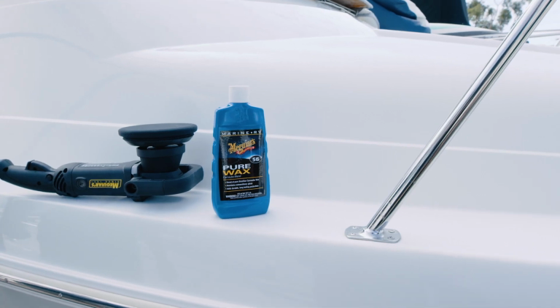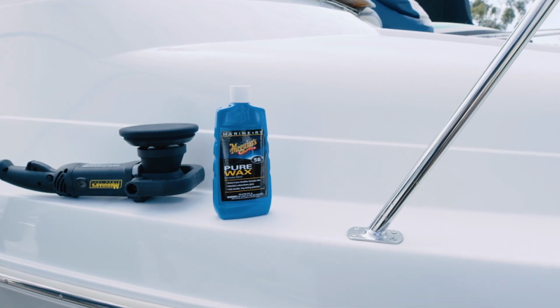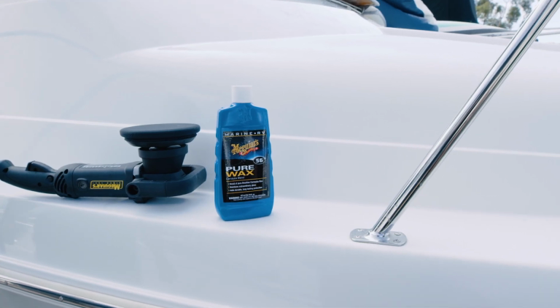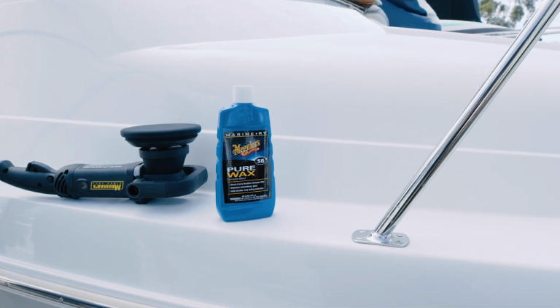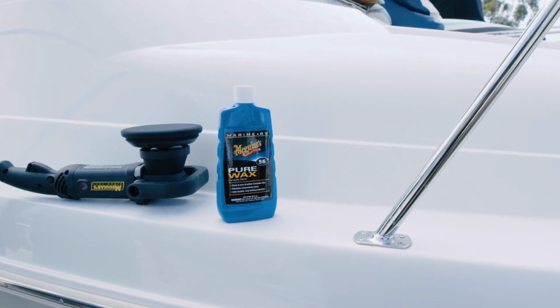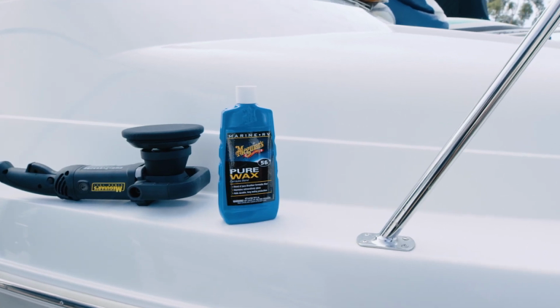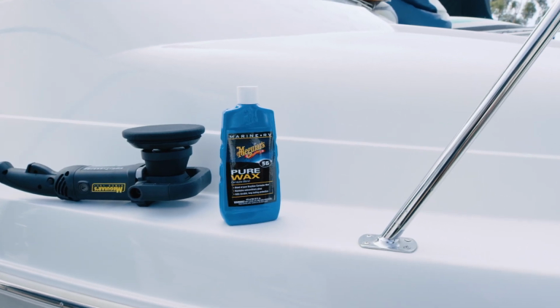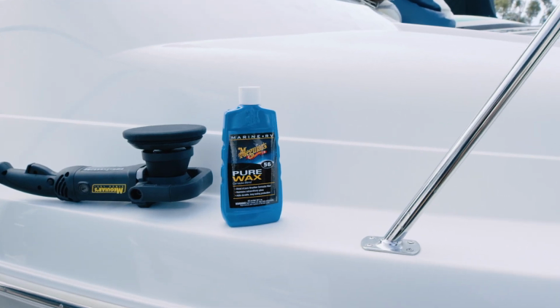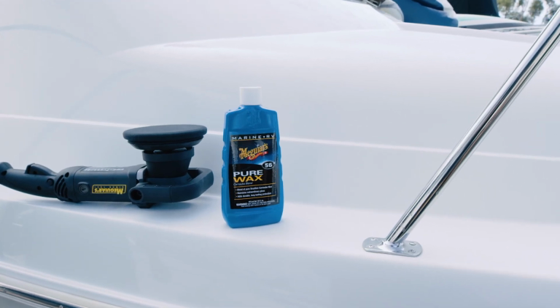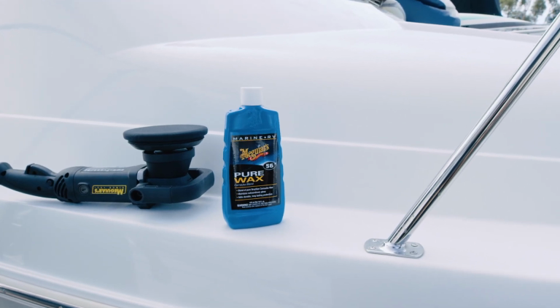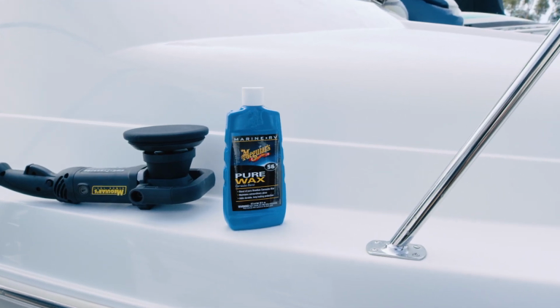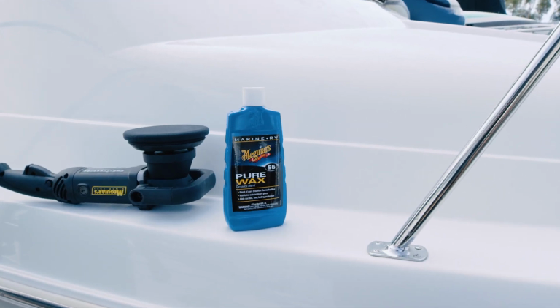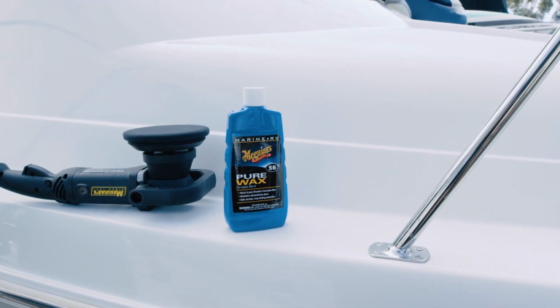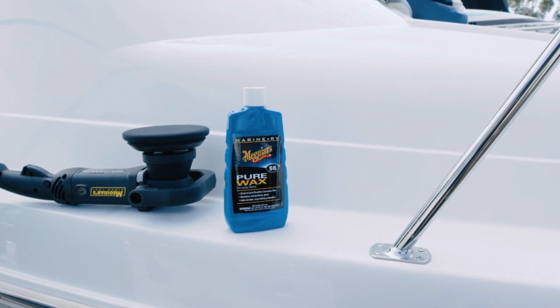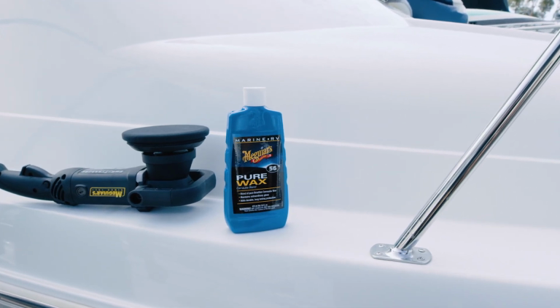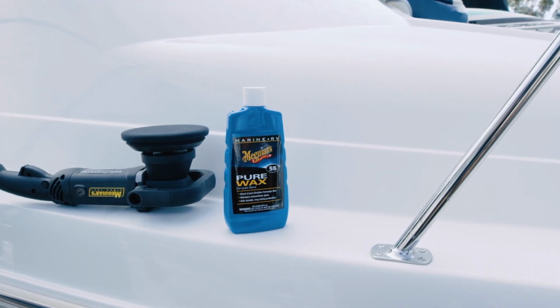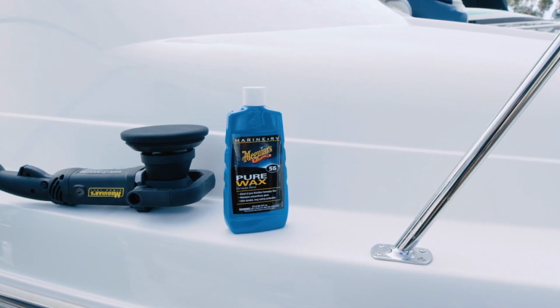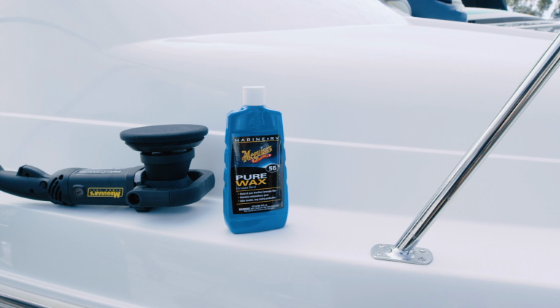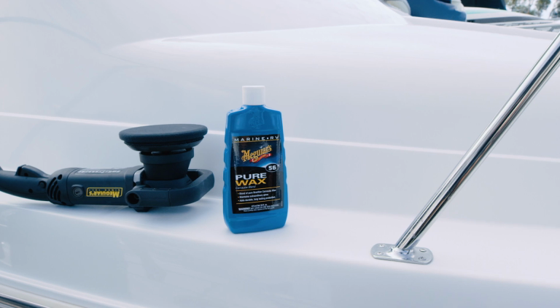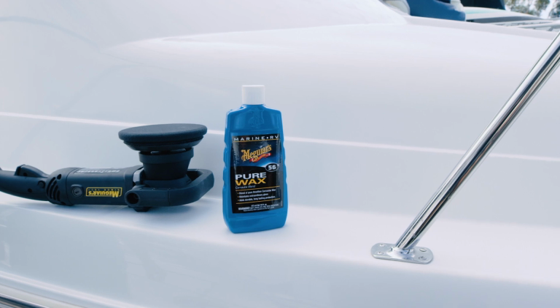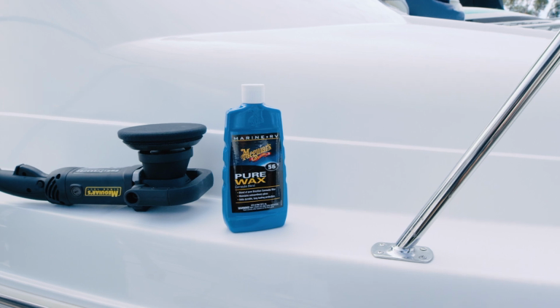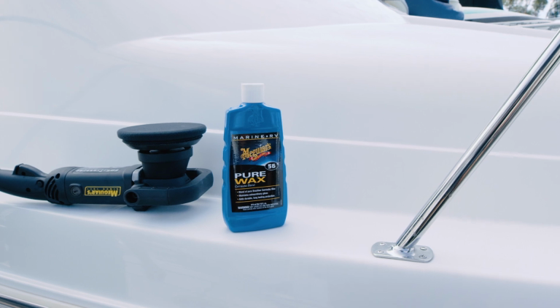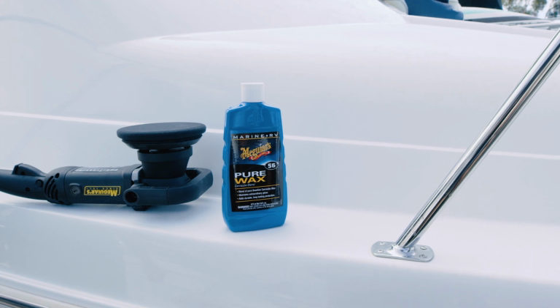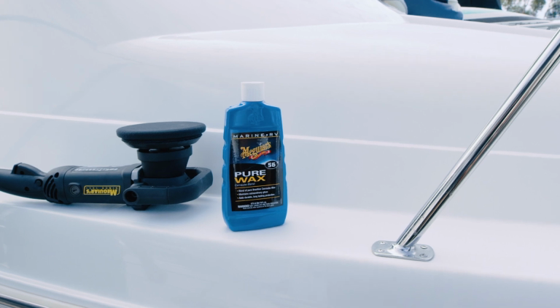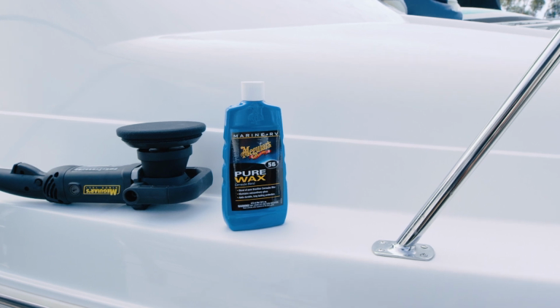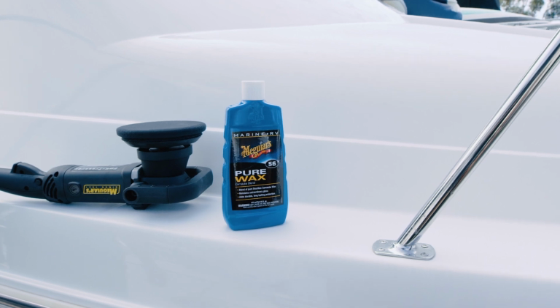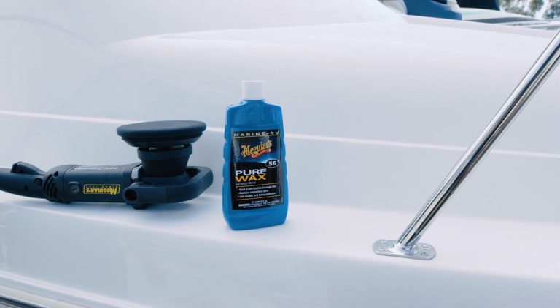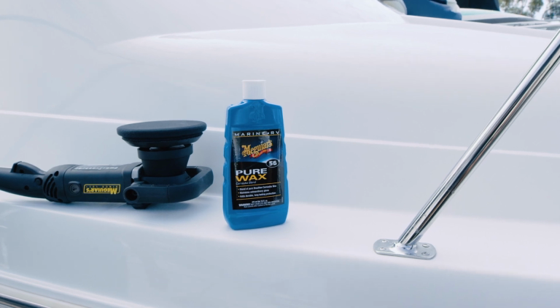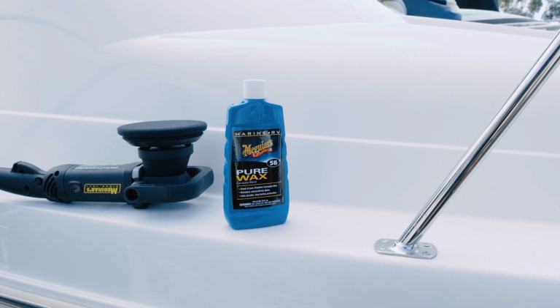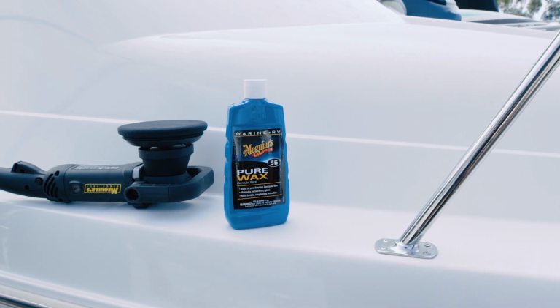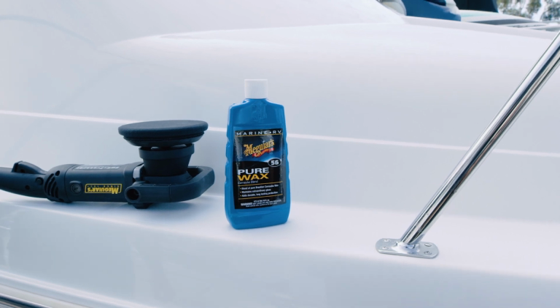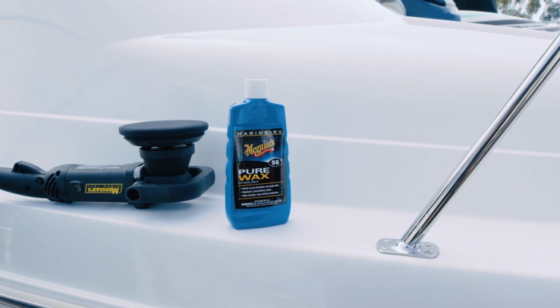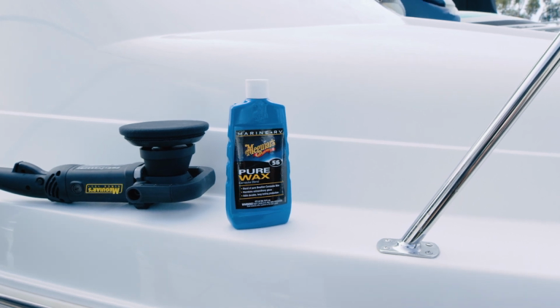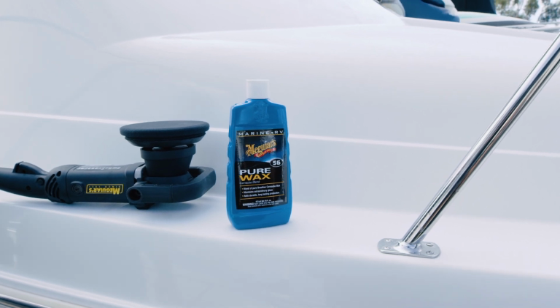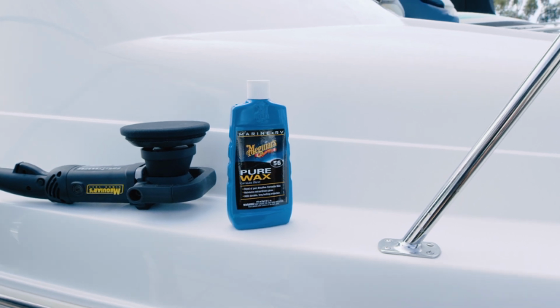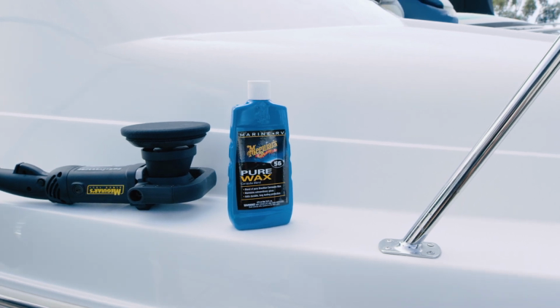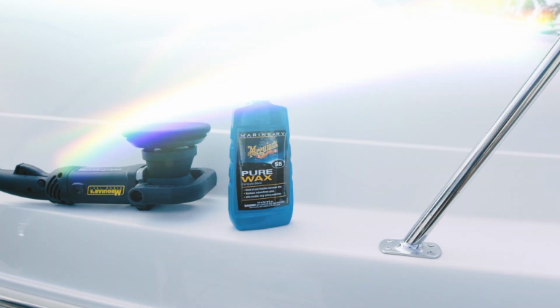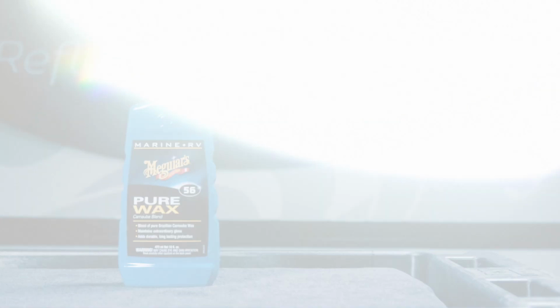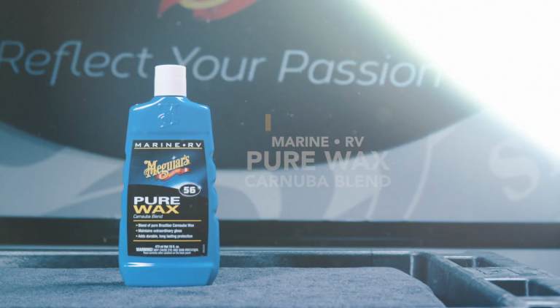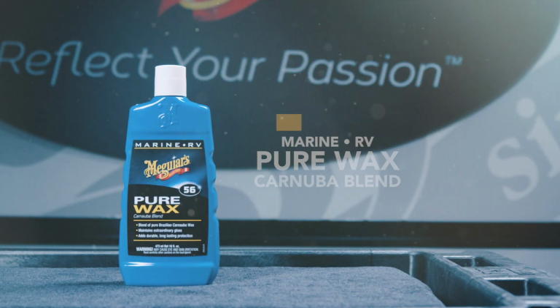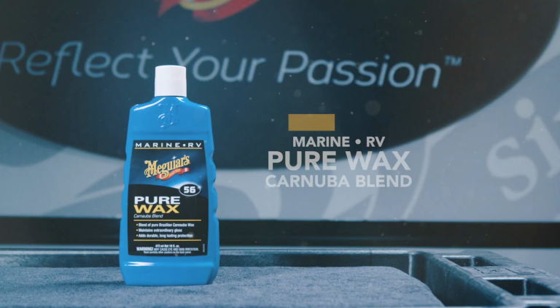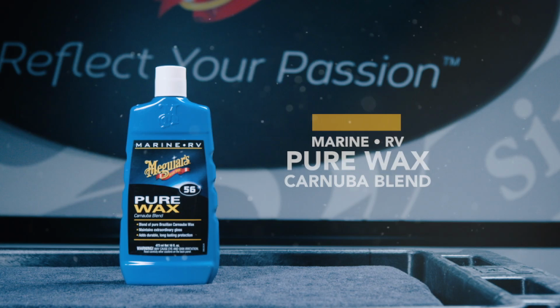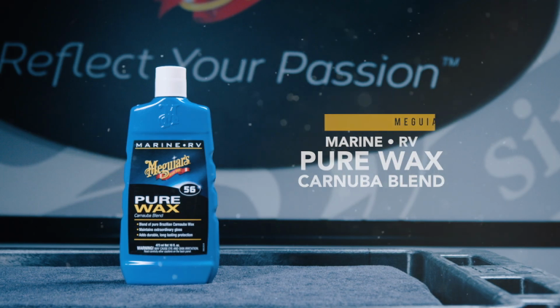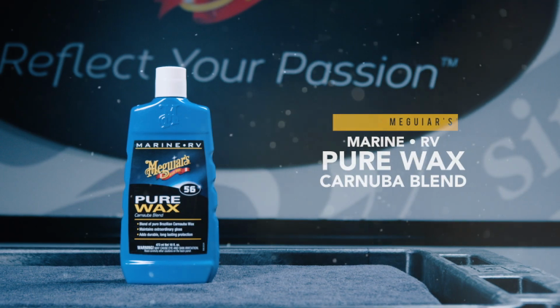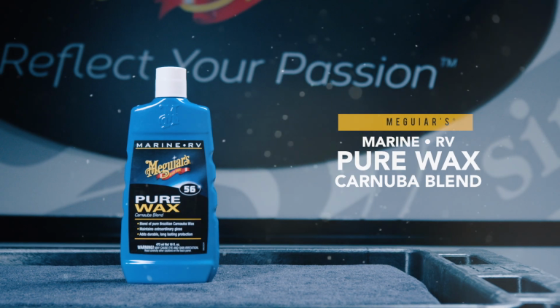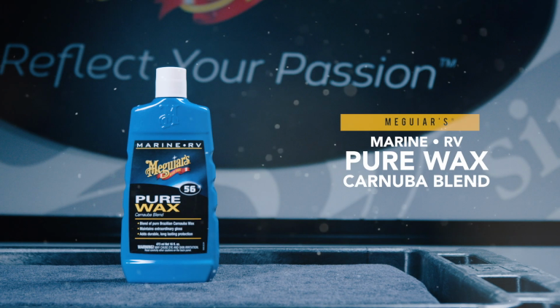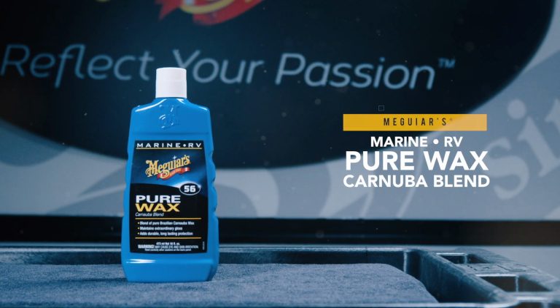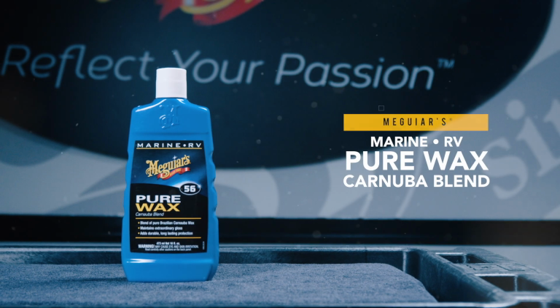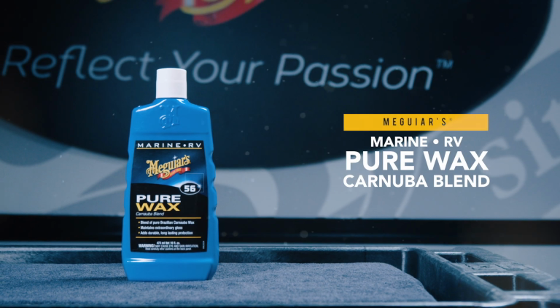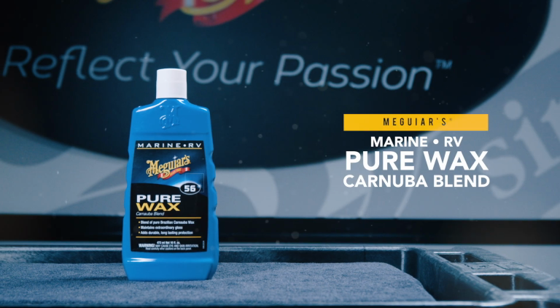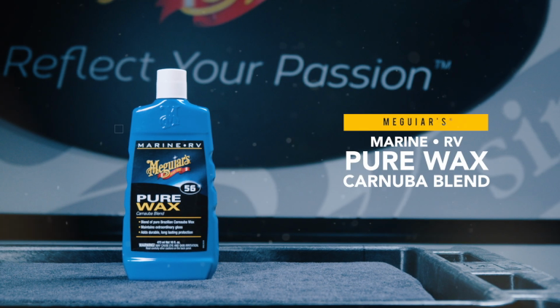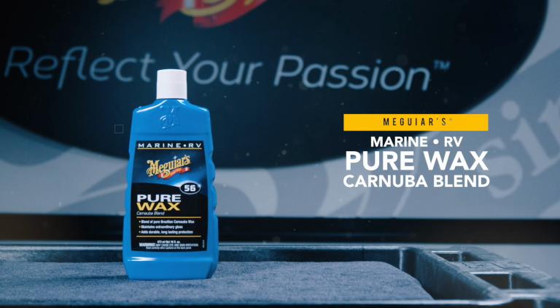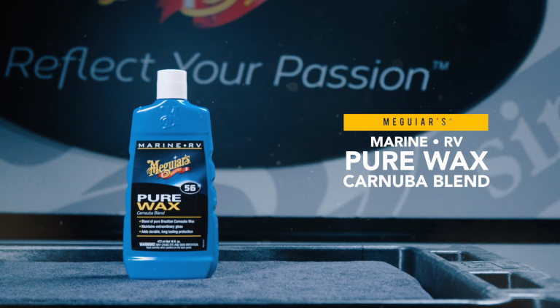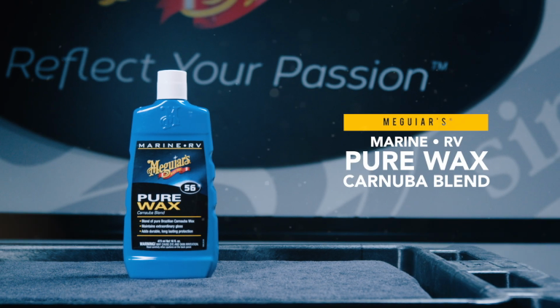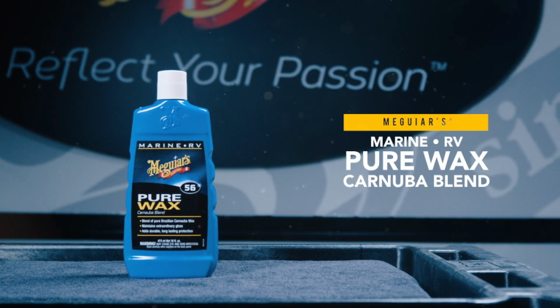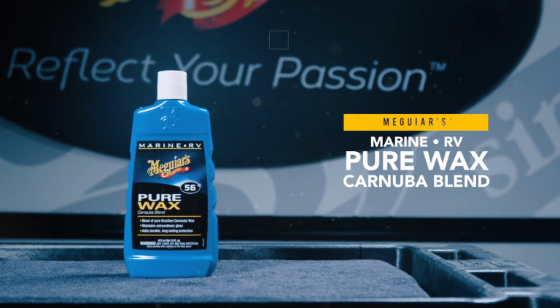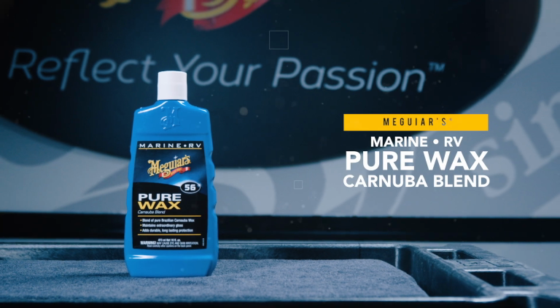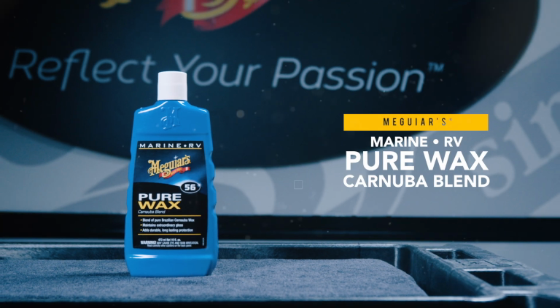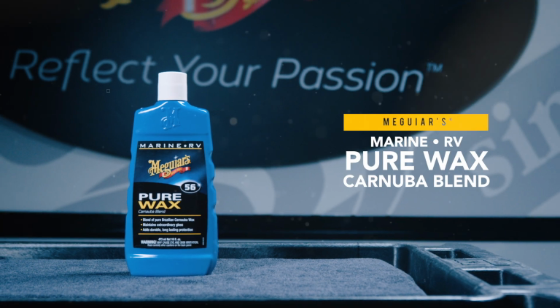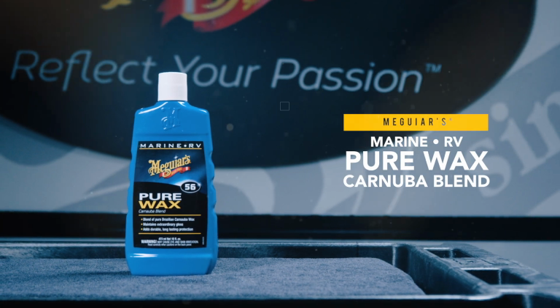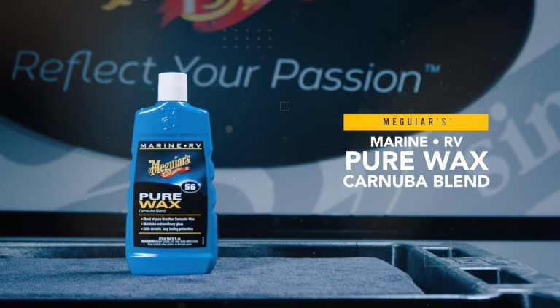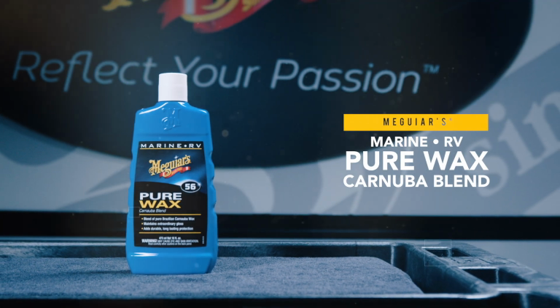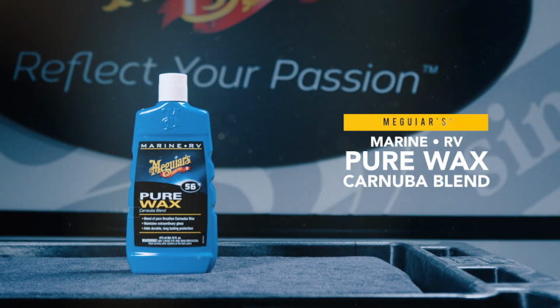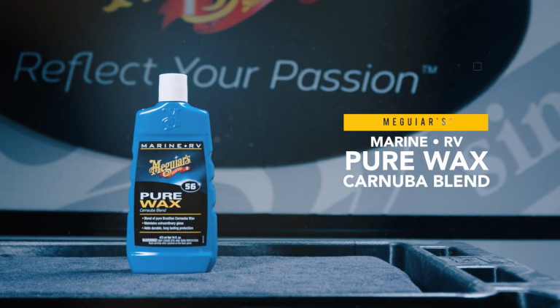Get the extraordinary gloss and durable long-lasting protection you're looking for with M56 Pure Wax Carnauba Blend.